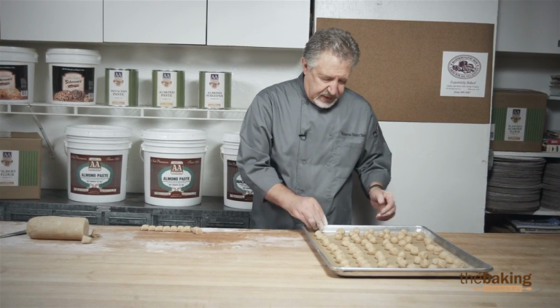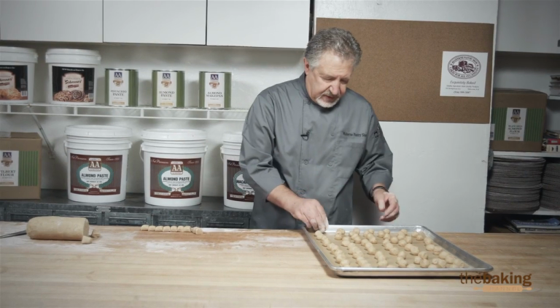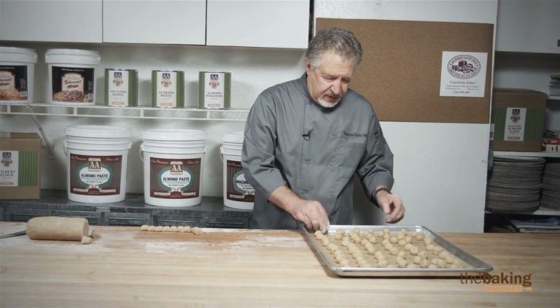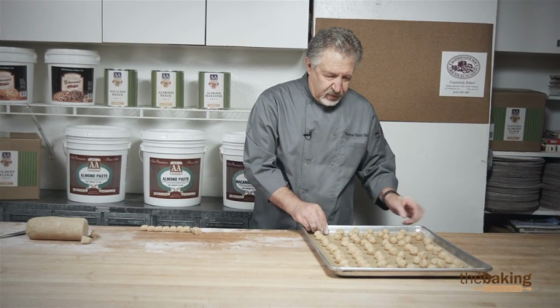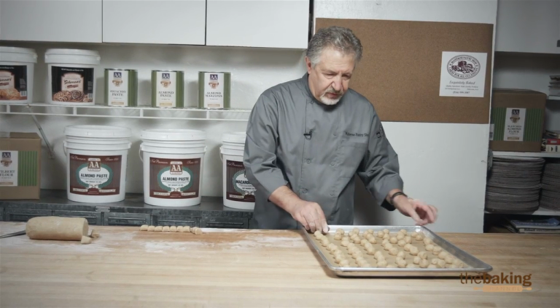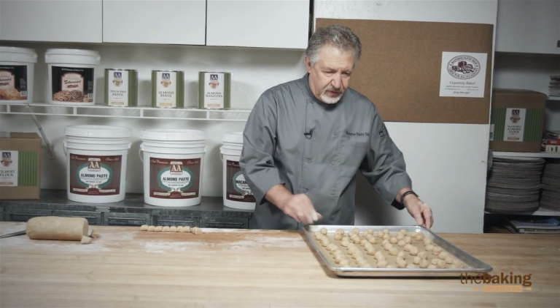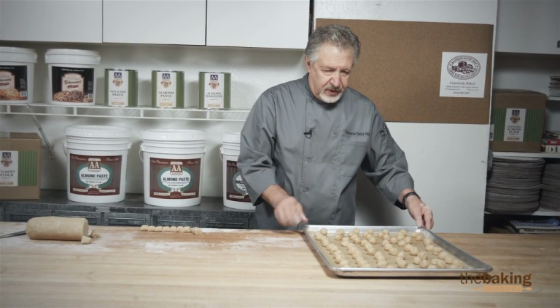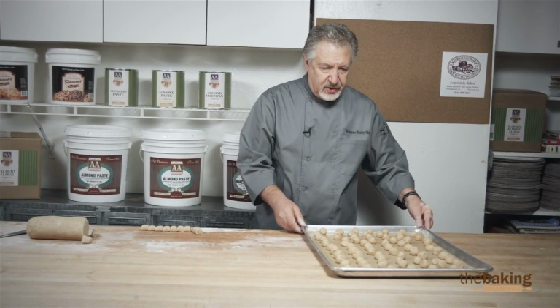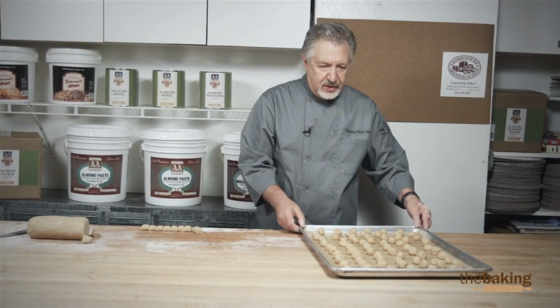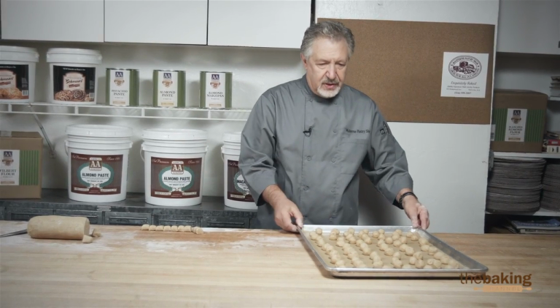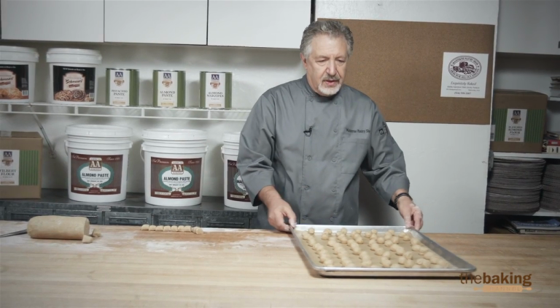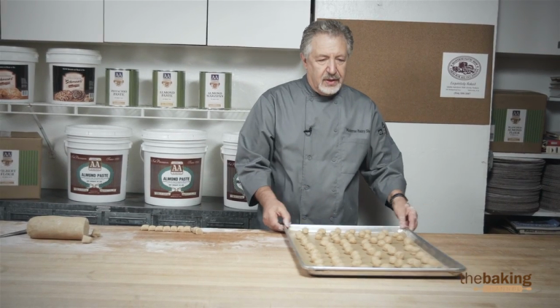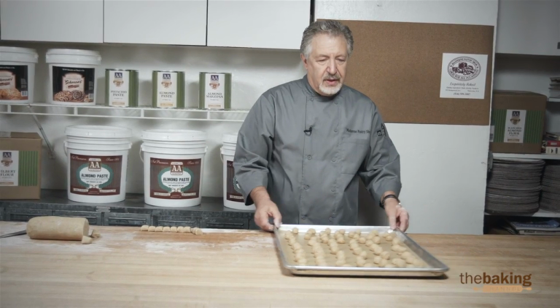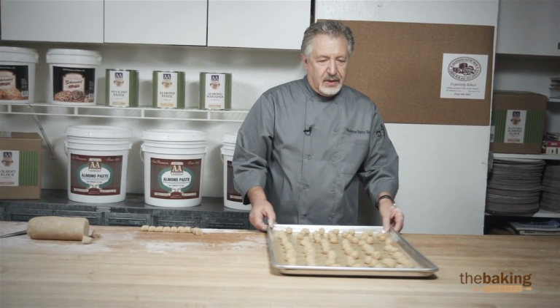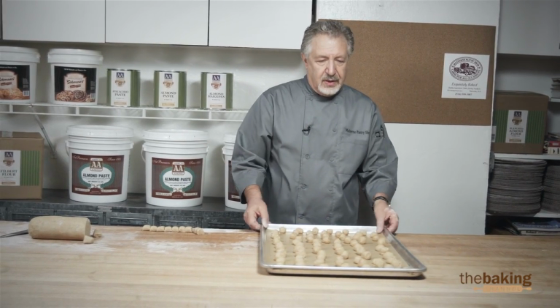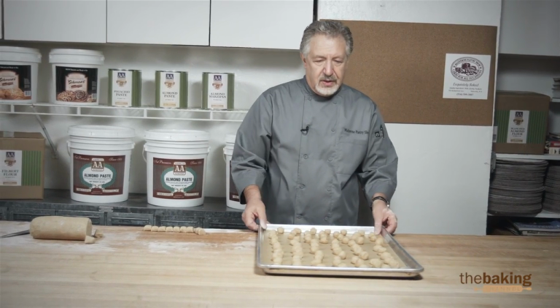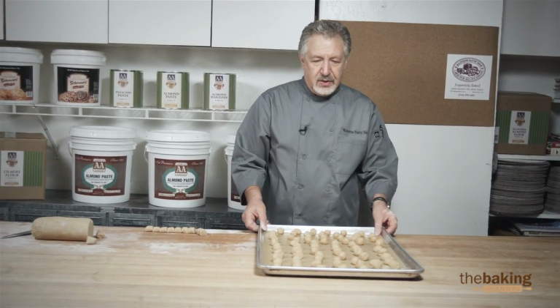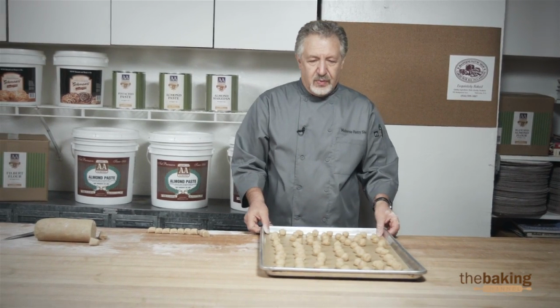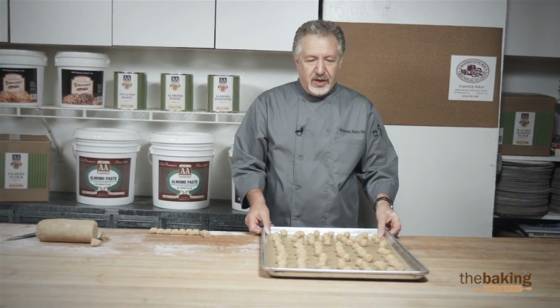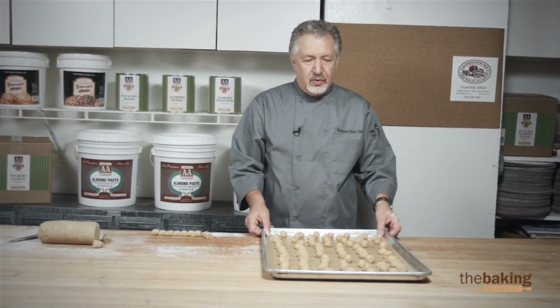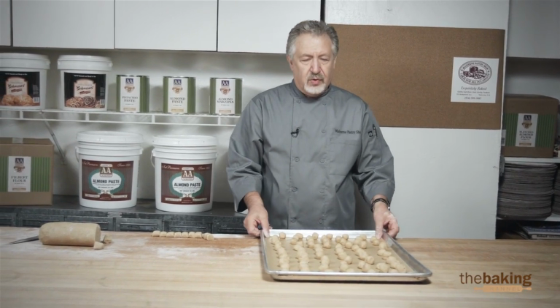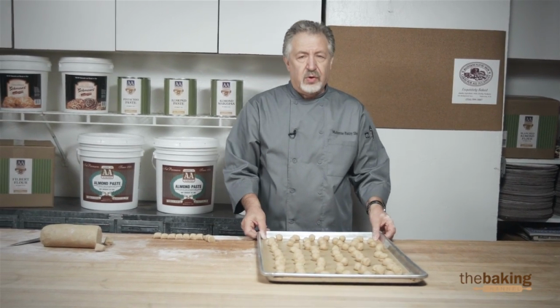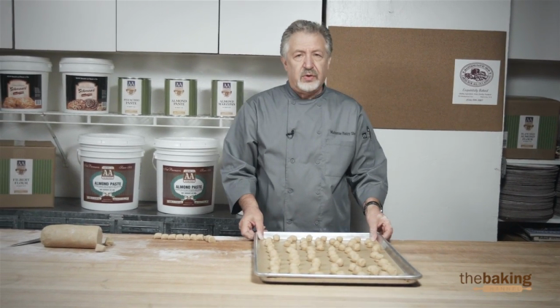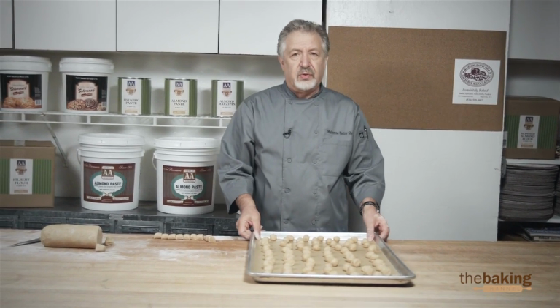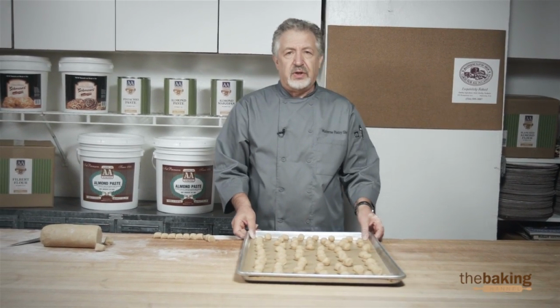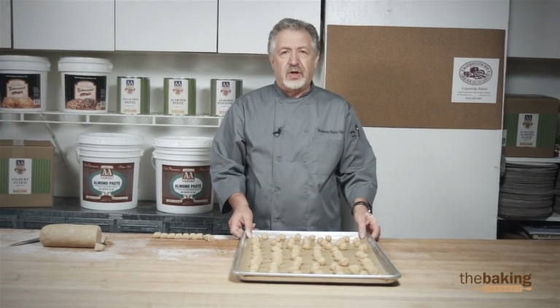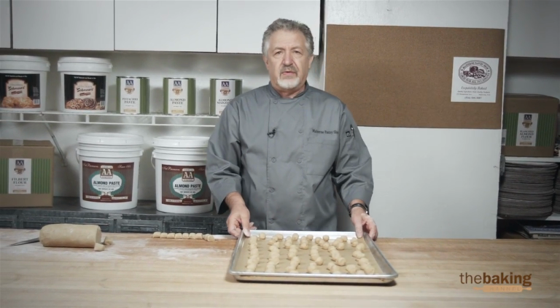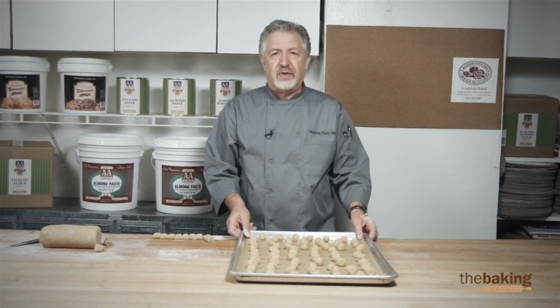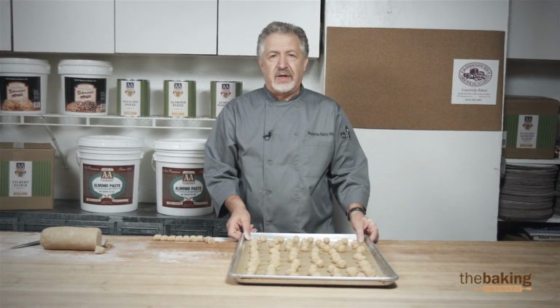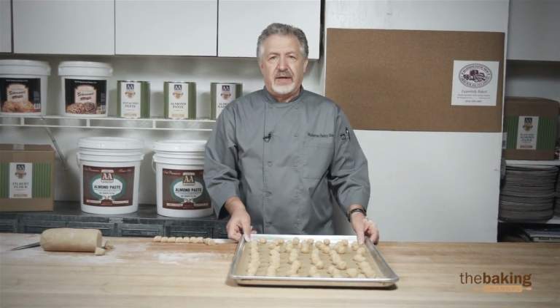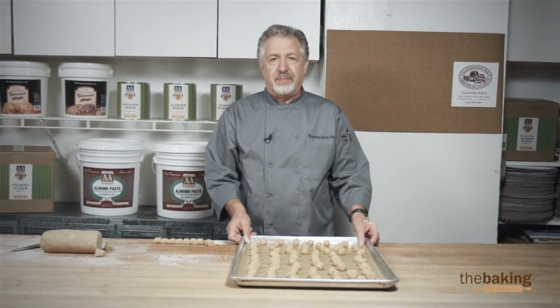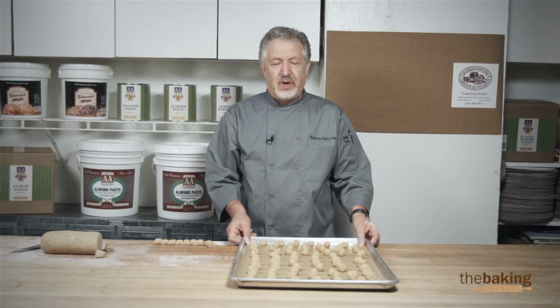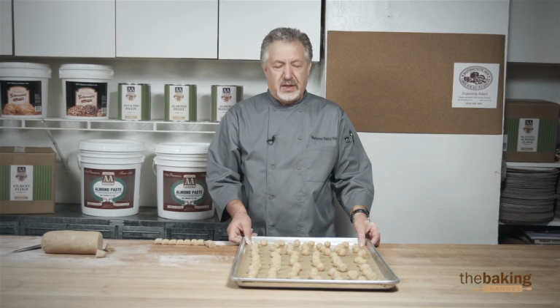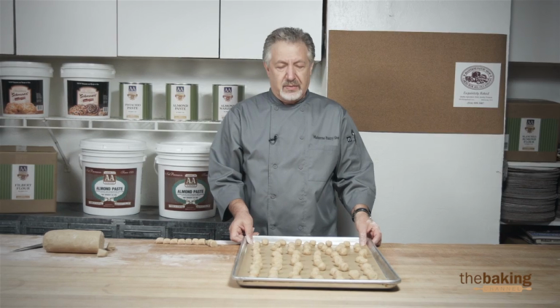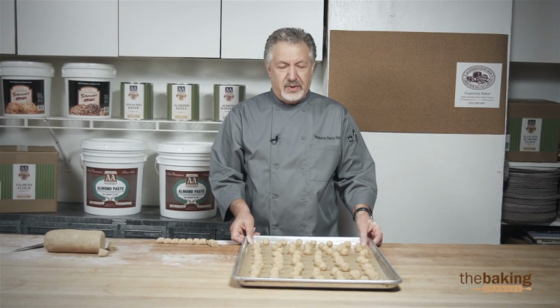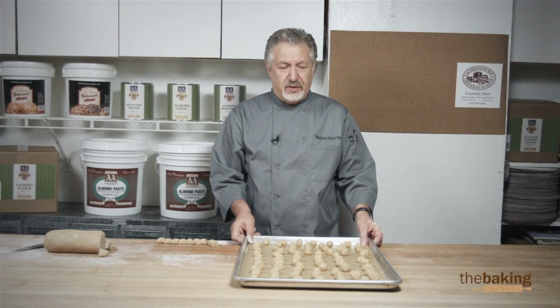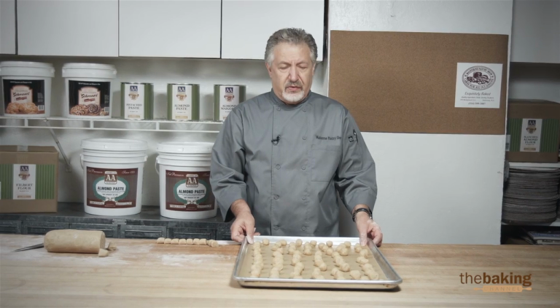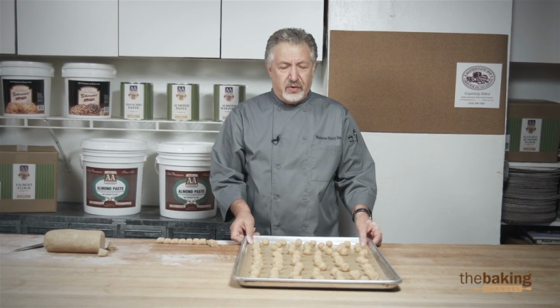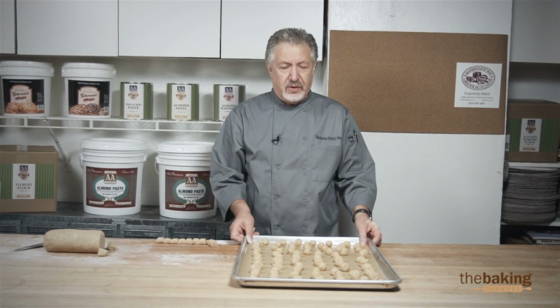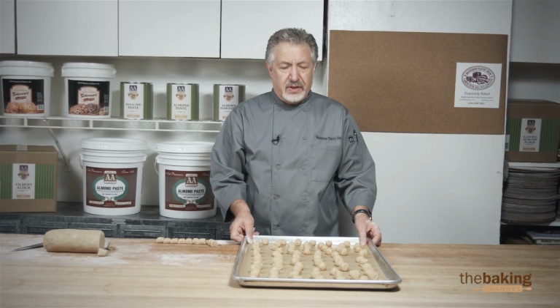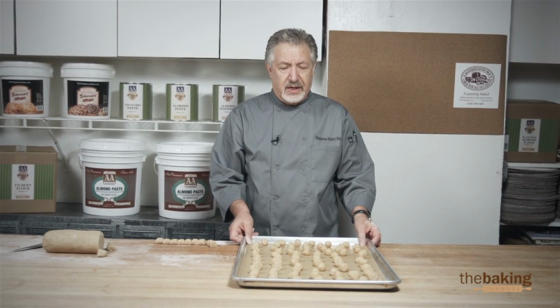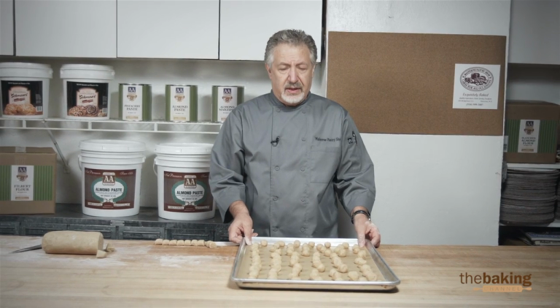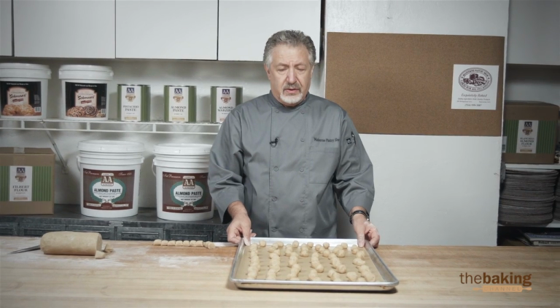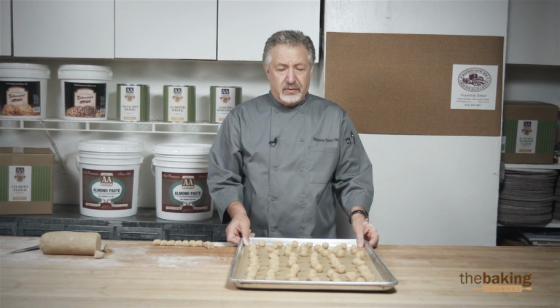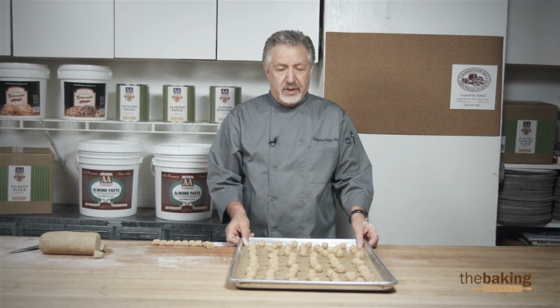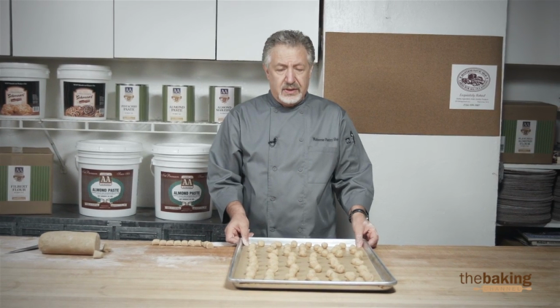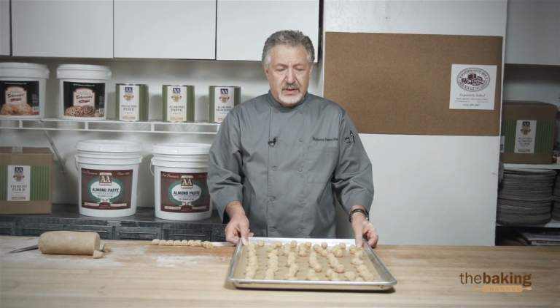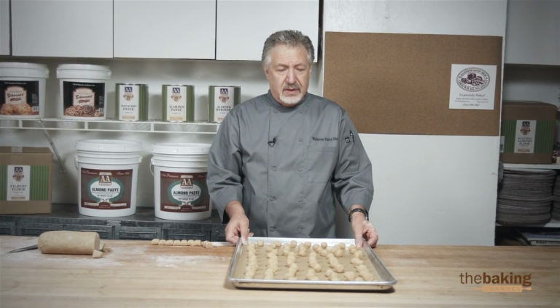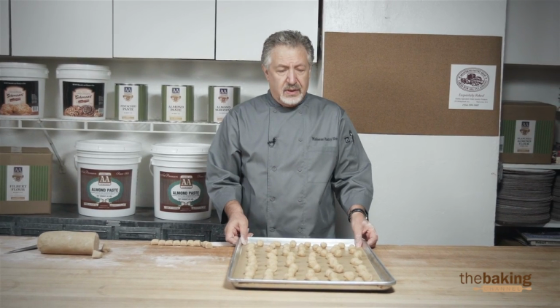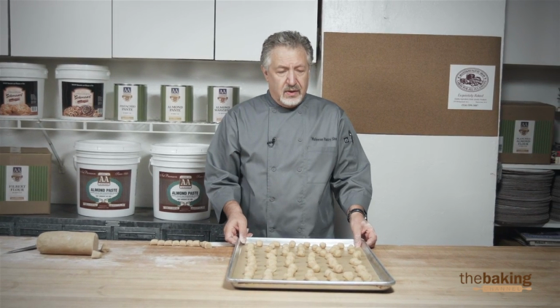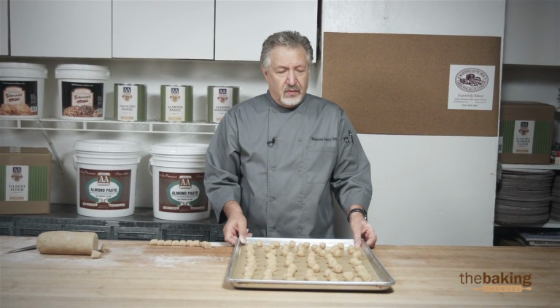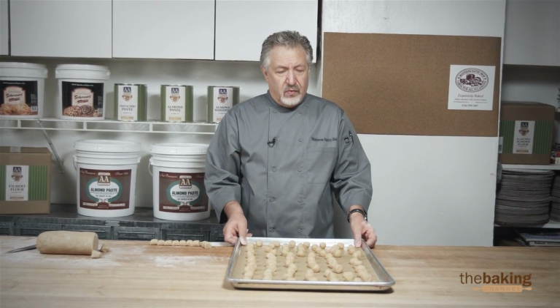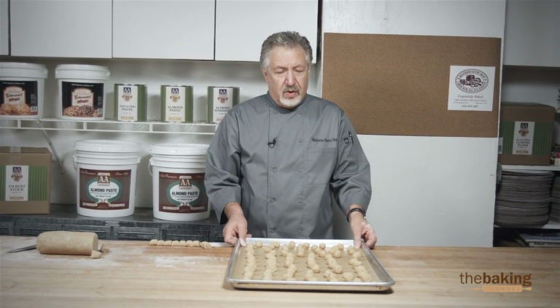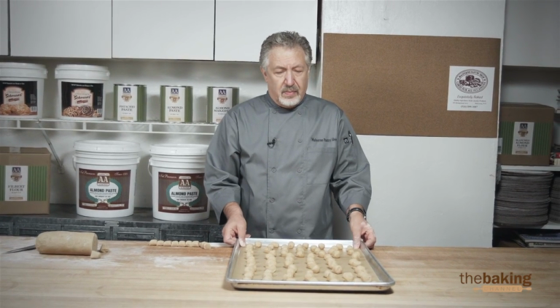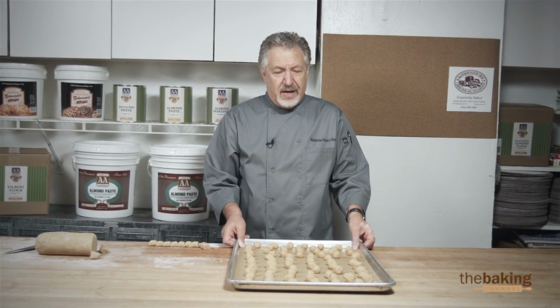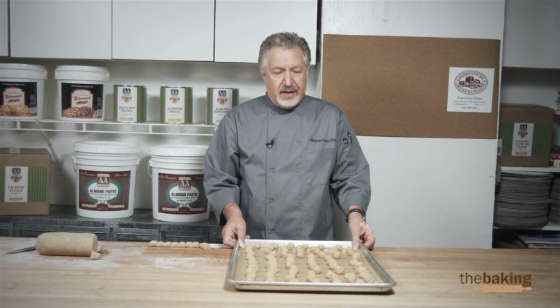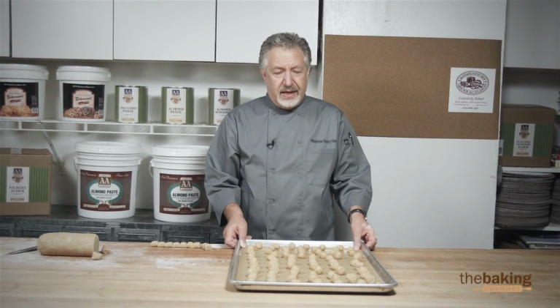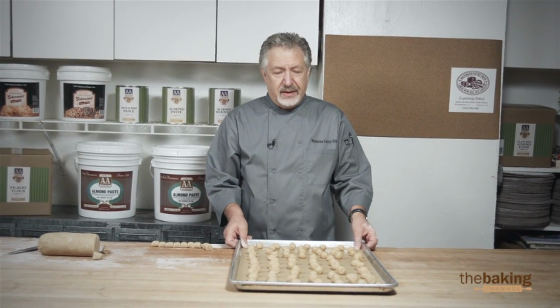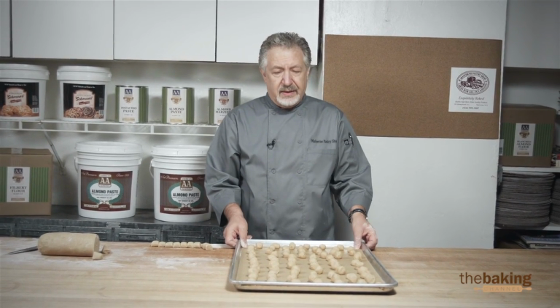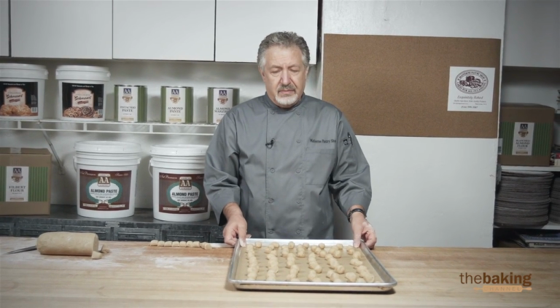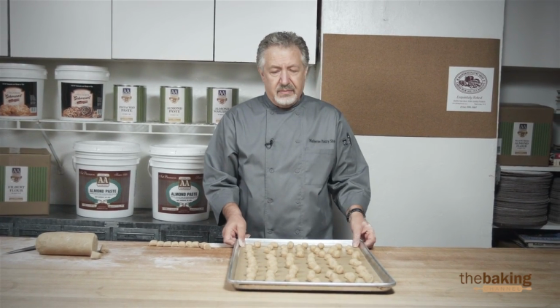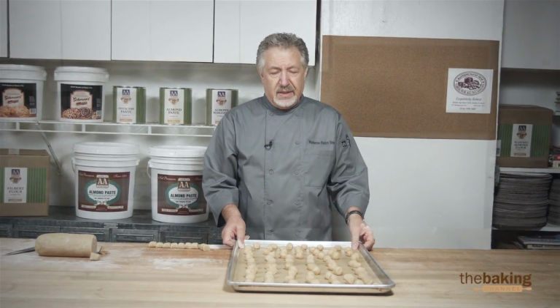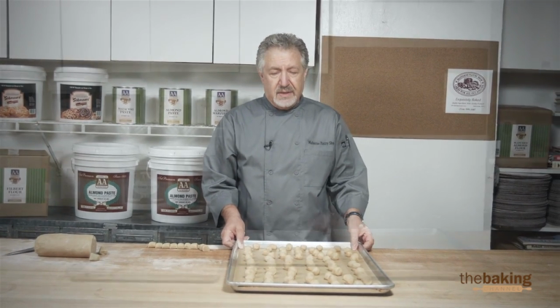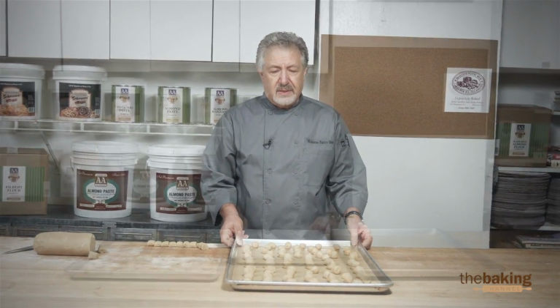Now that we're finished, this is ready to go into the oven at approximately 380 degrees for about 18 minutes.